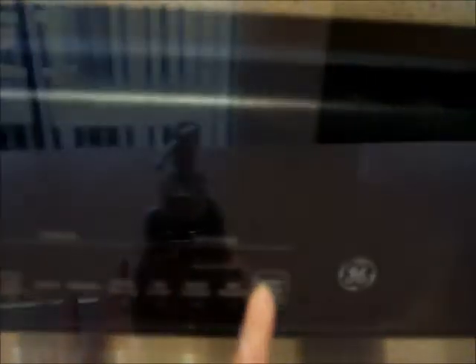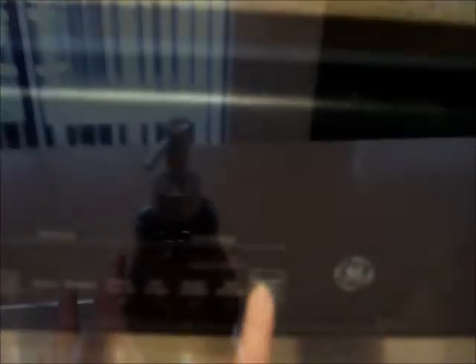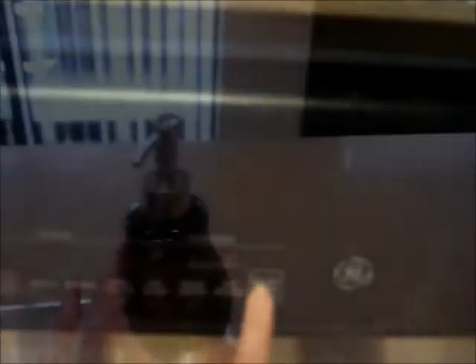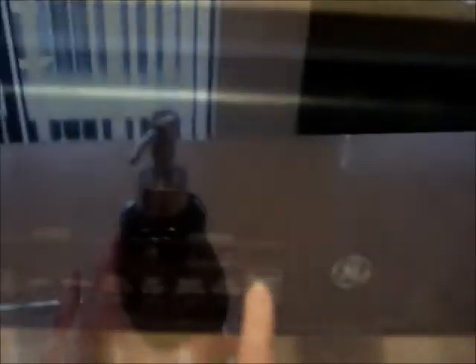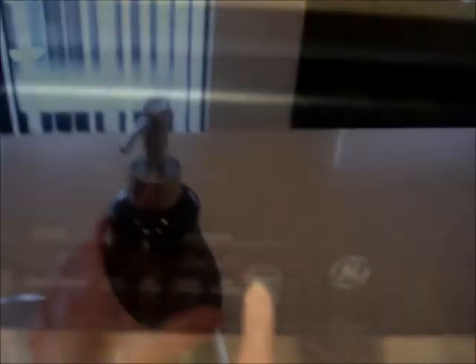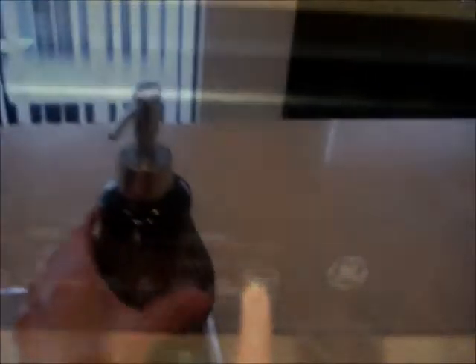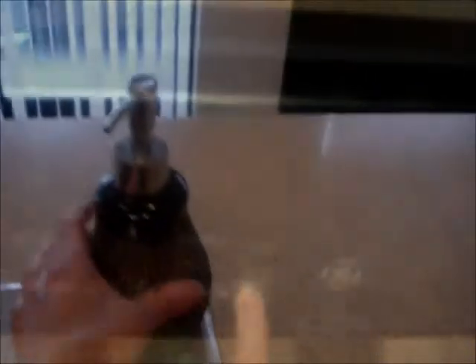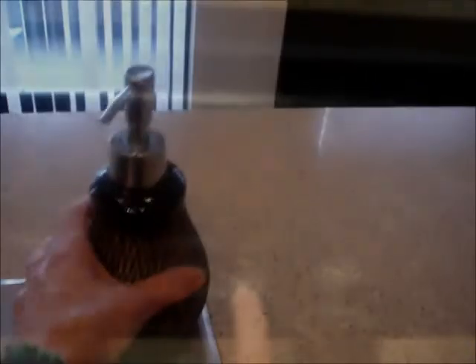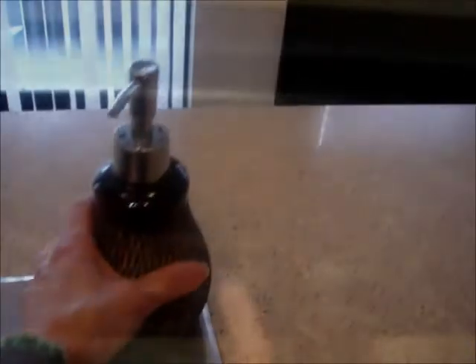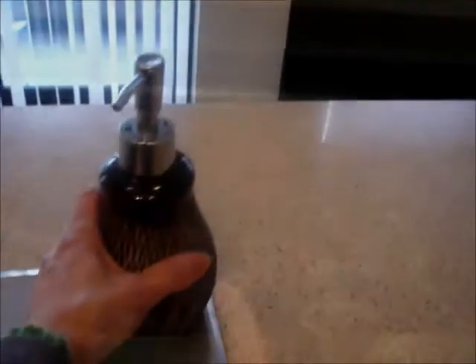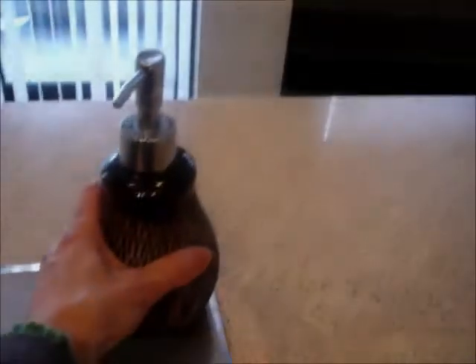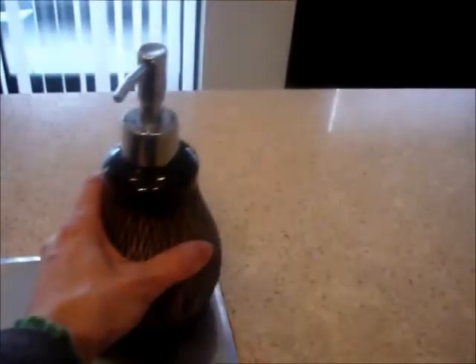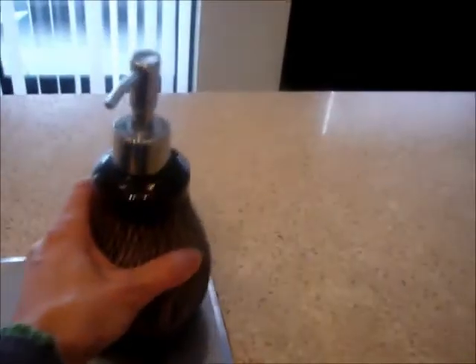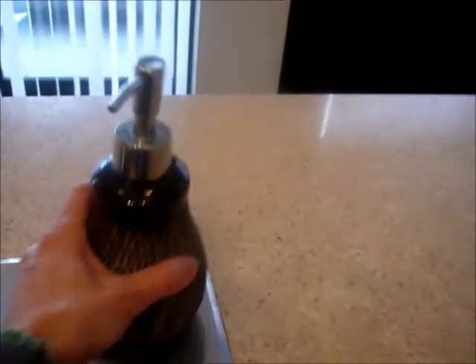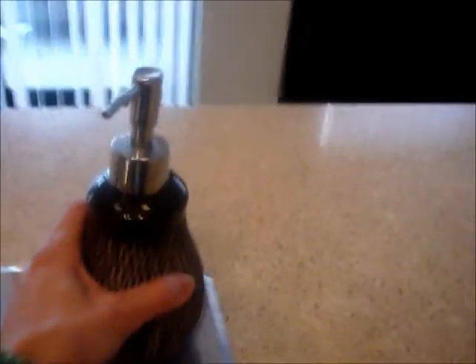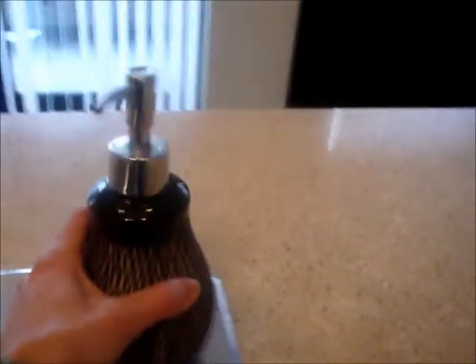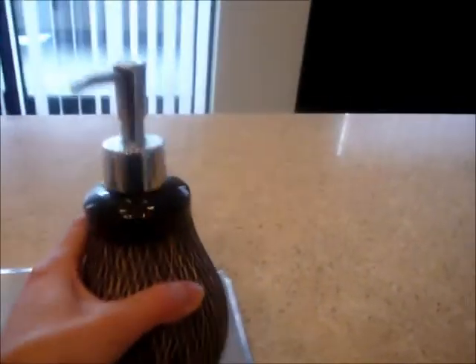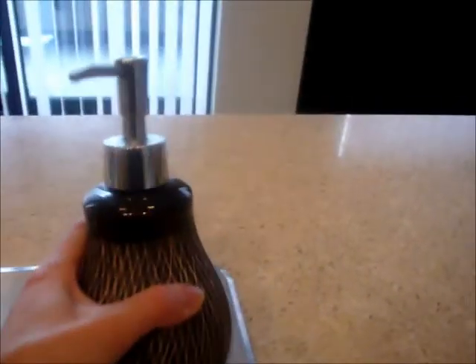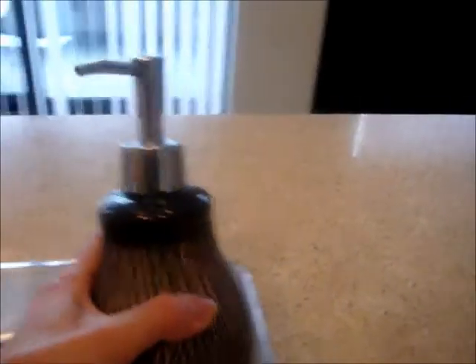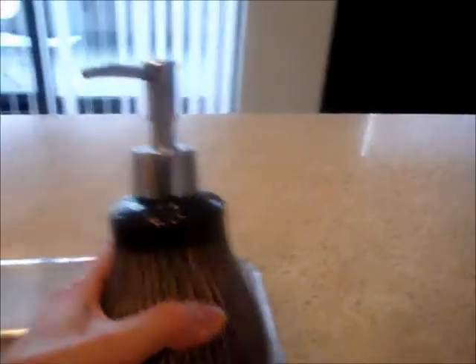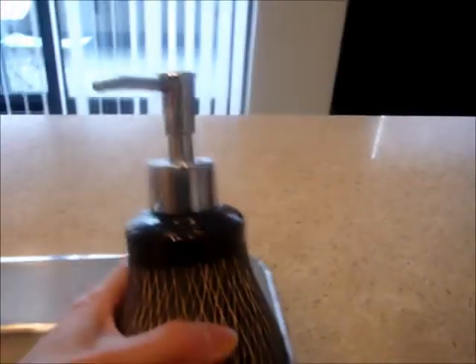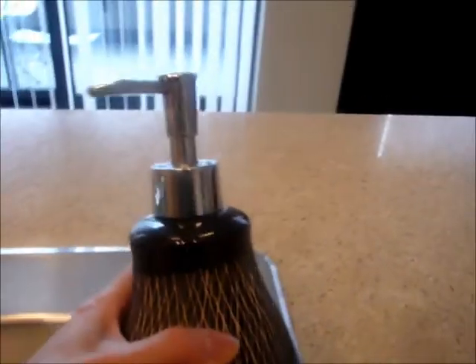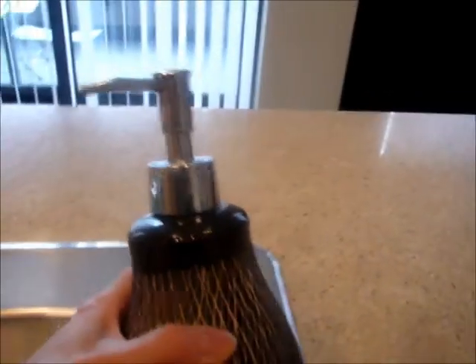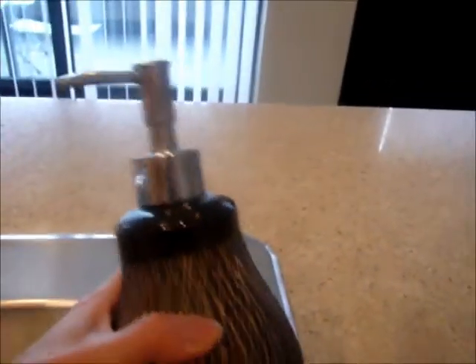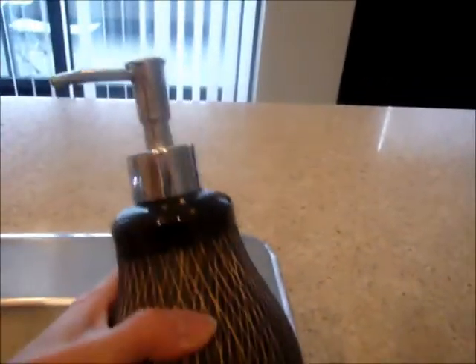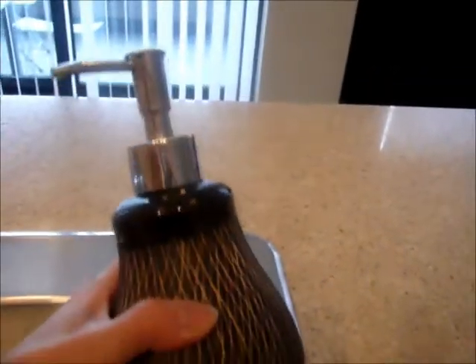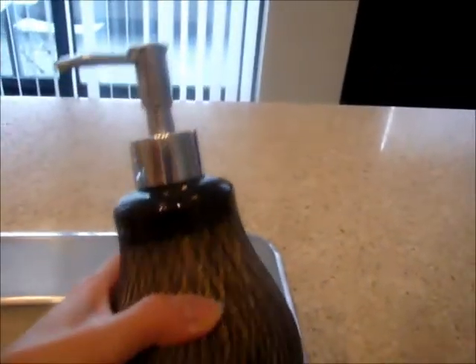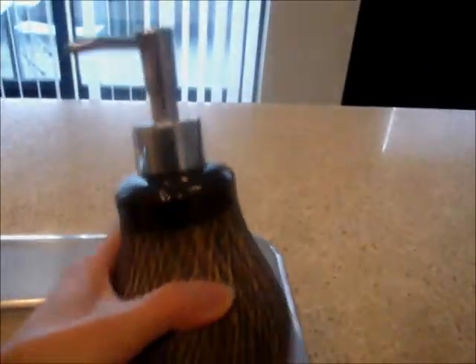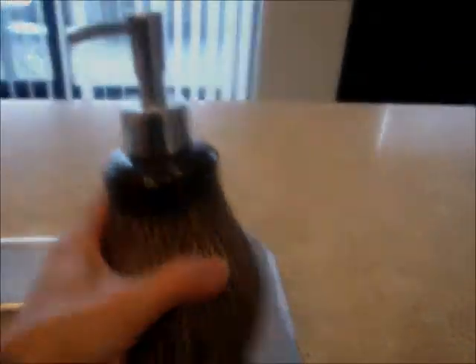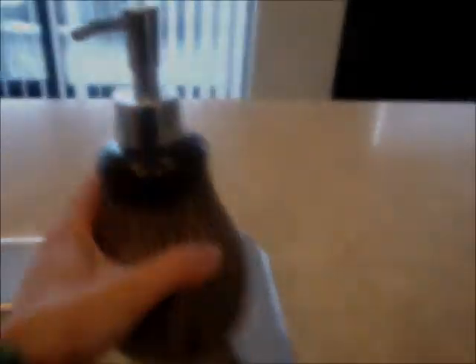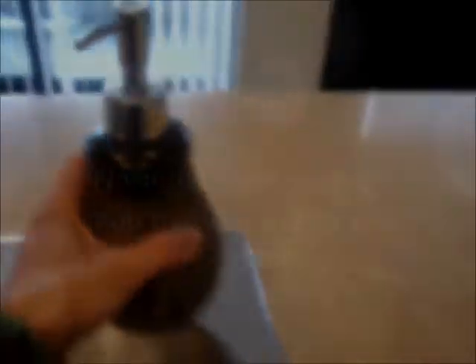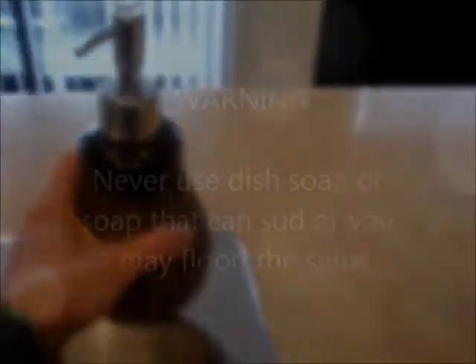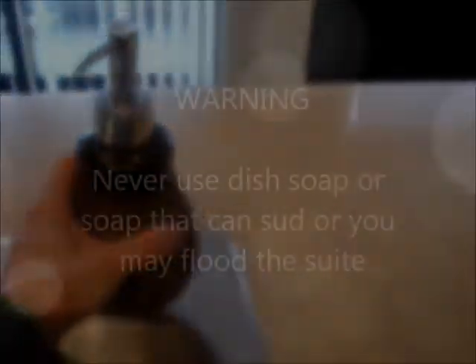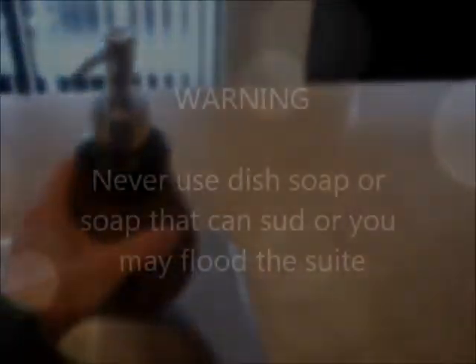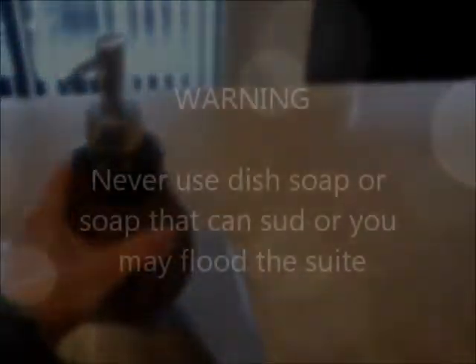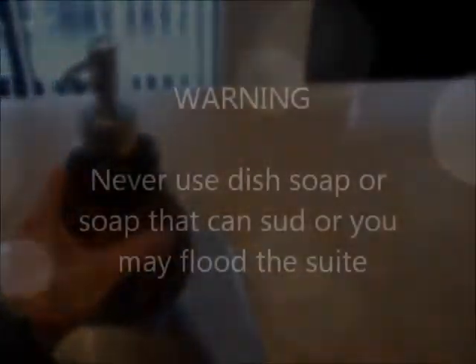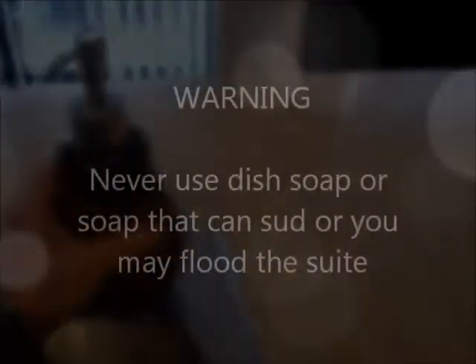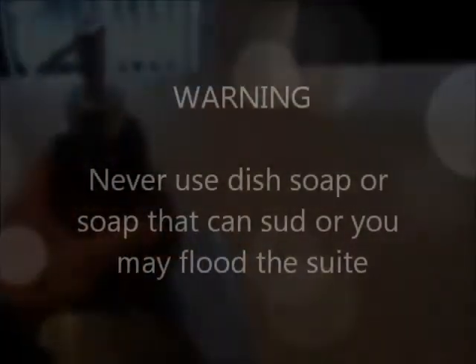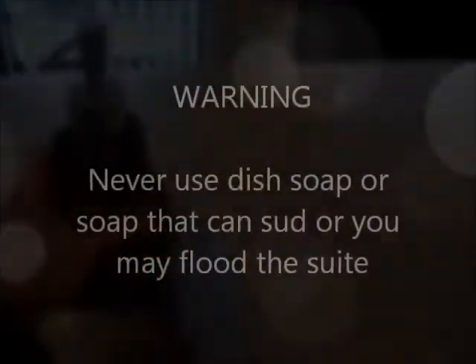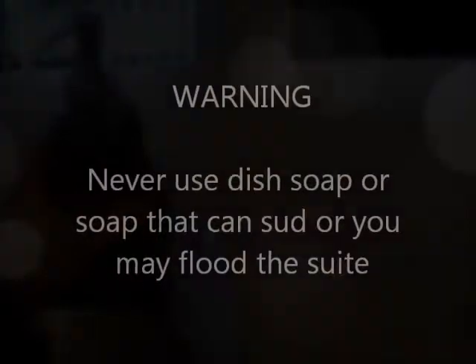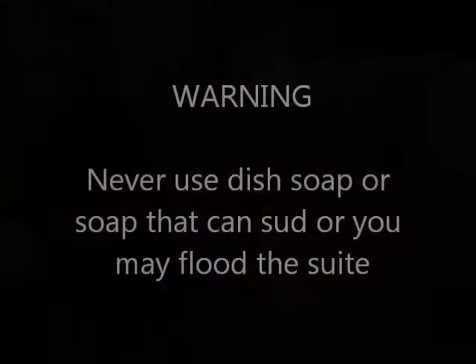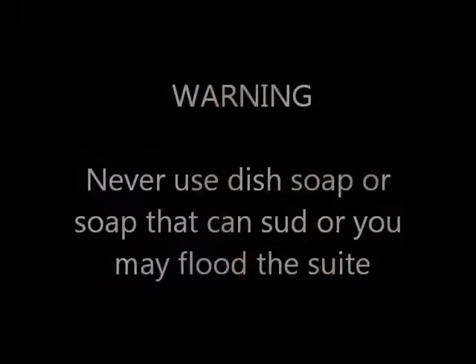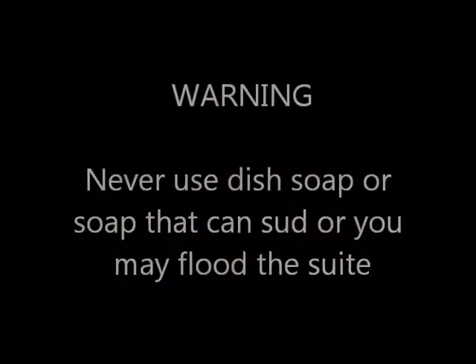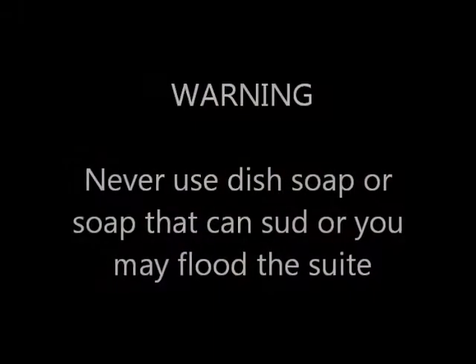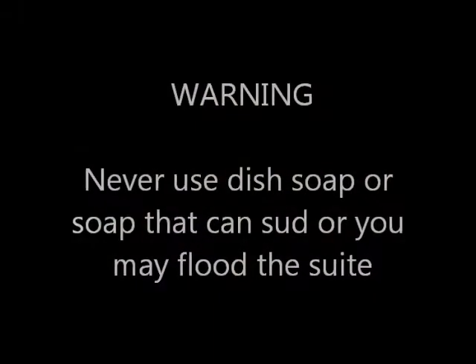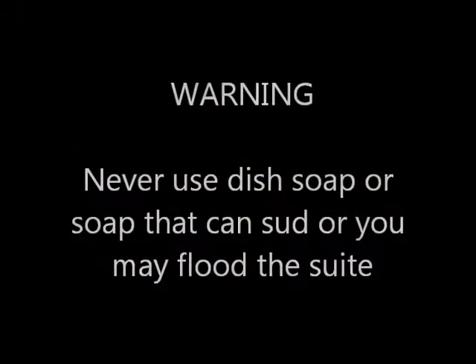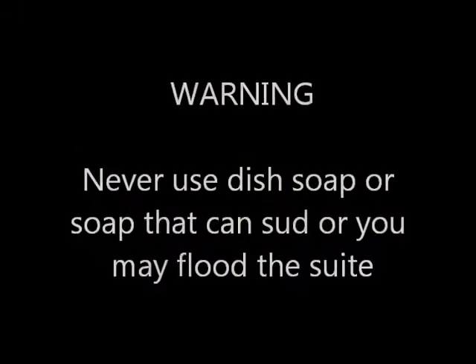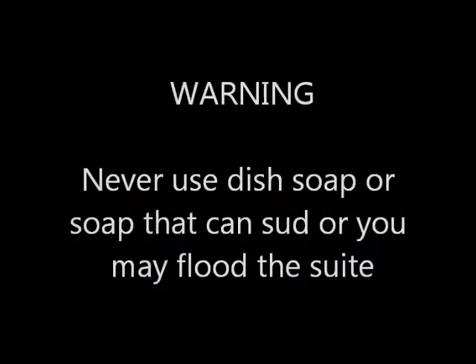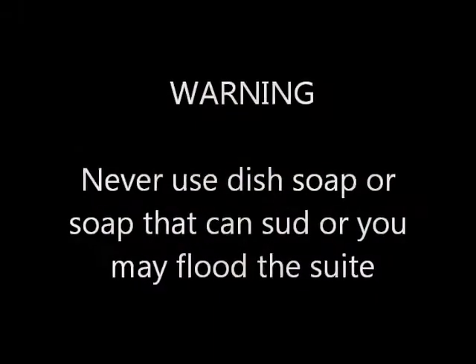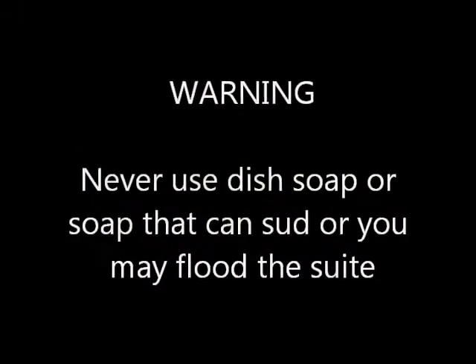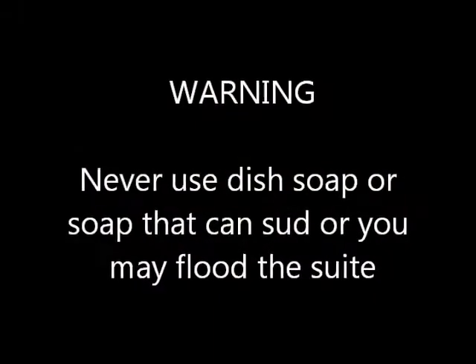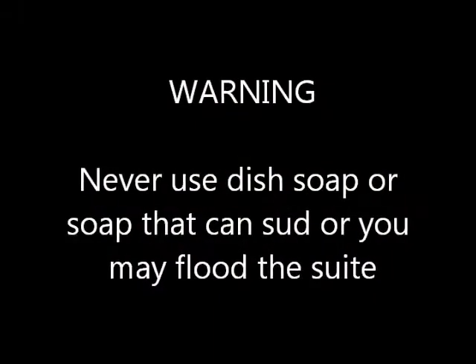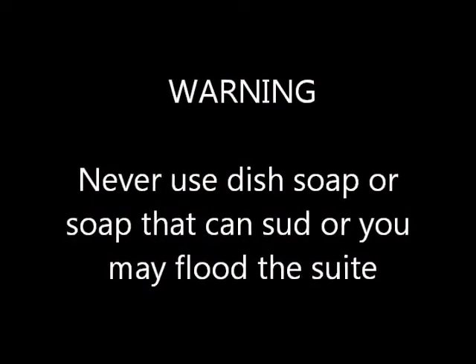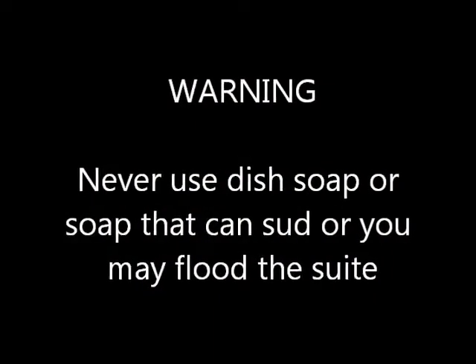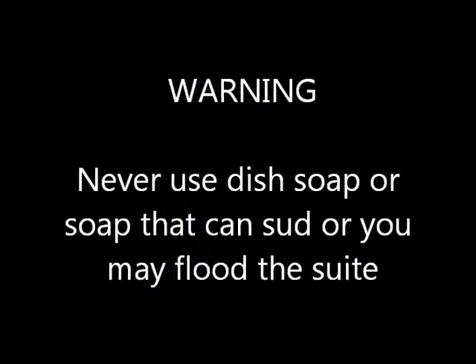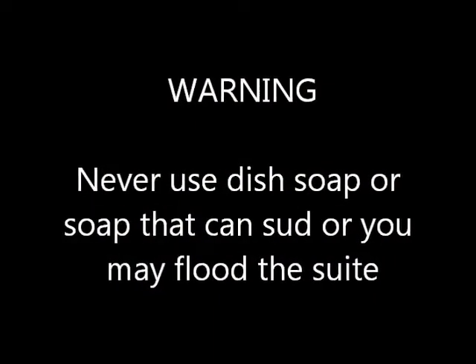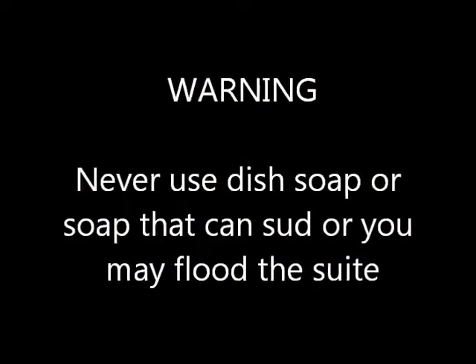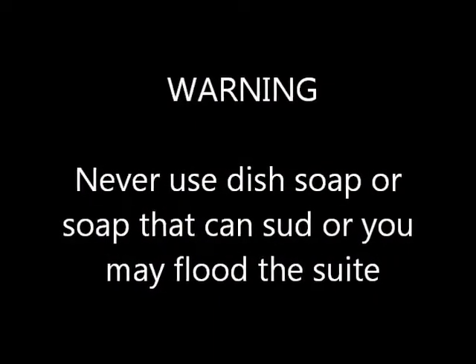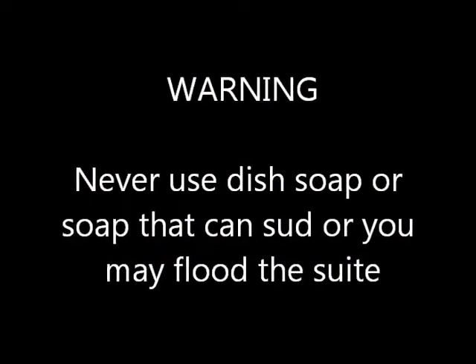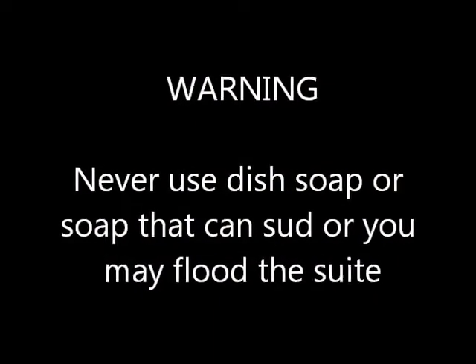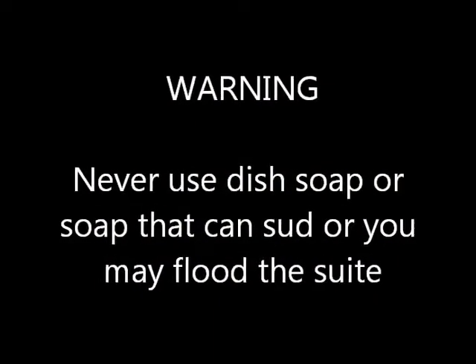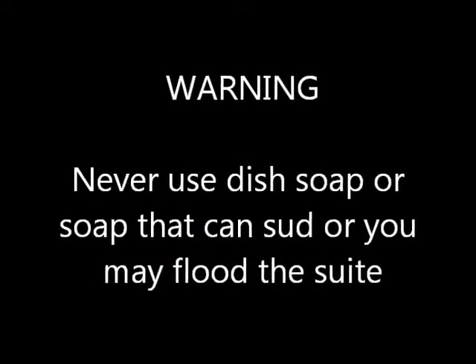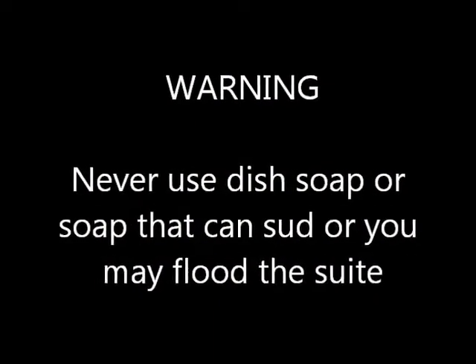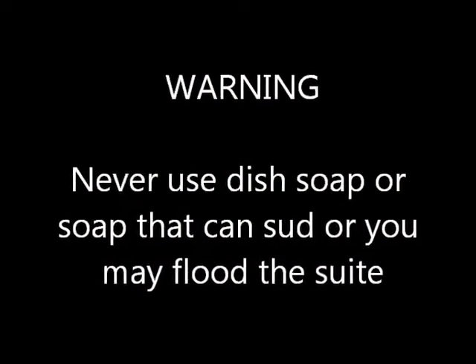Never use dish soap or other soaps, as these will cause the machine to overflow and you could risk flooding your suite.